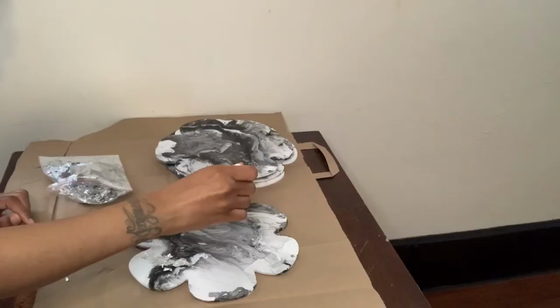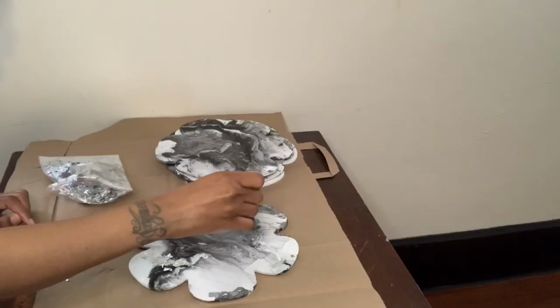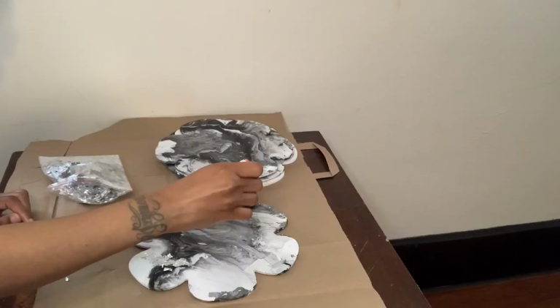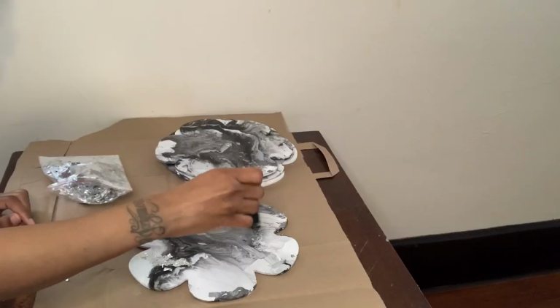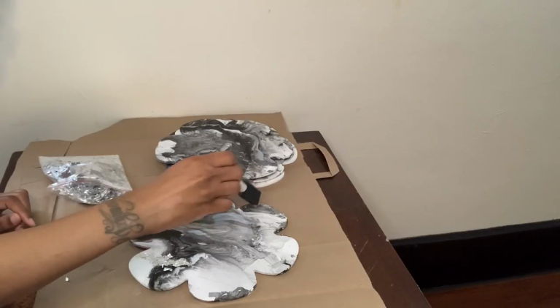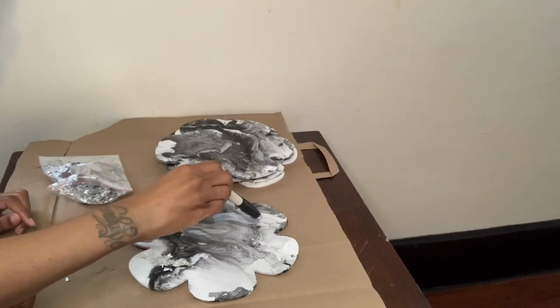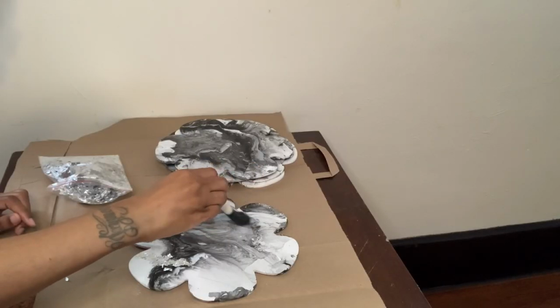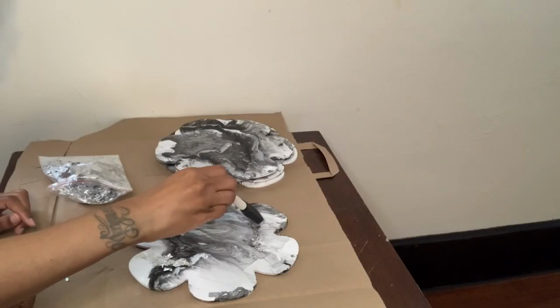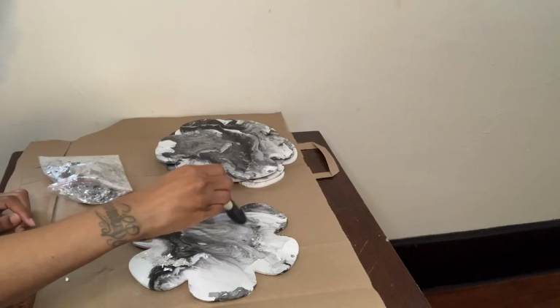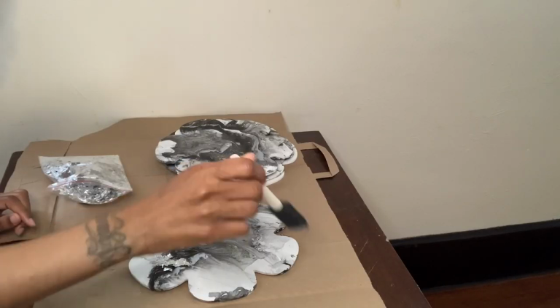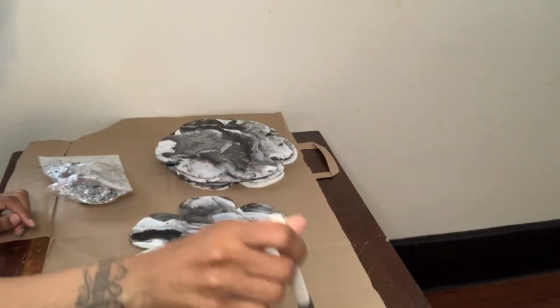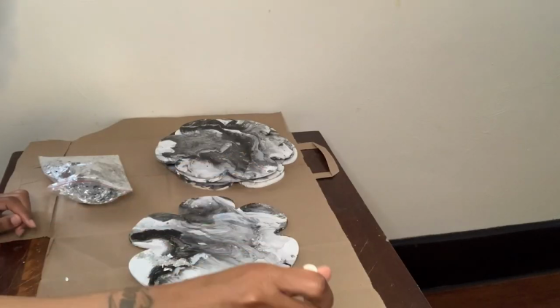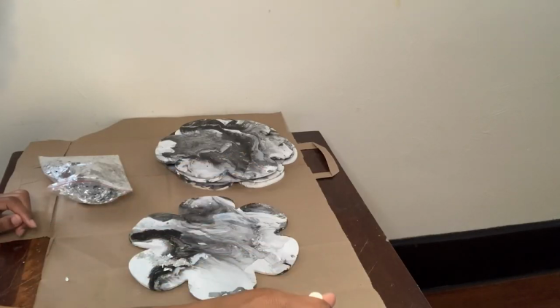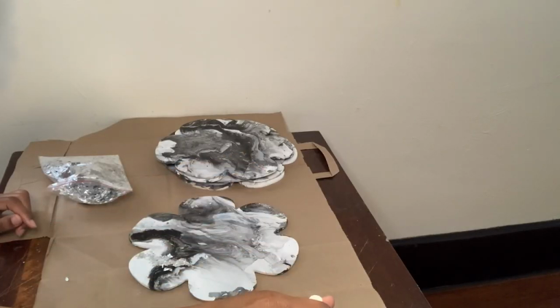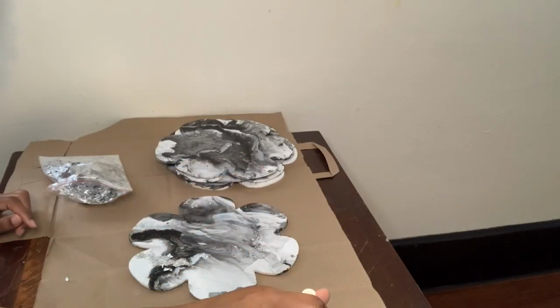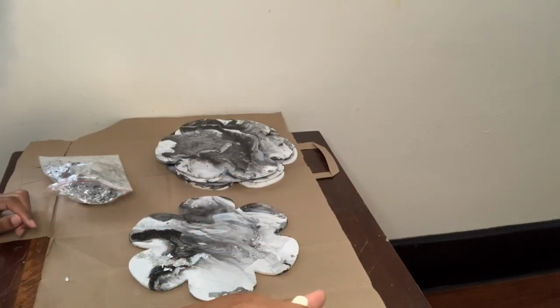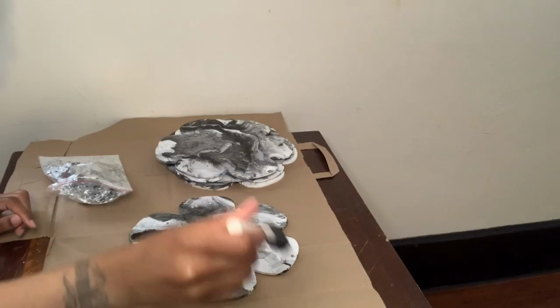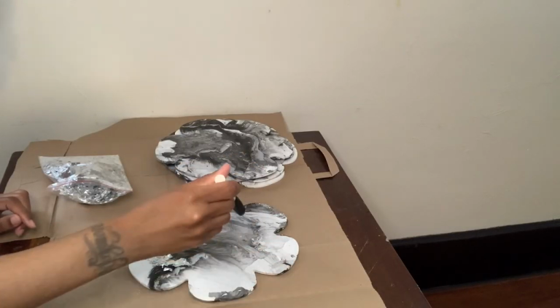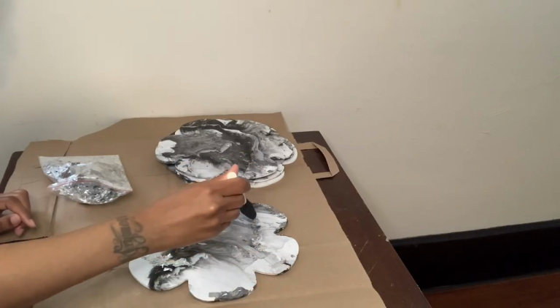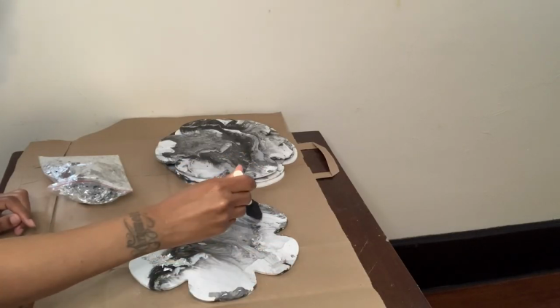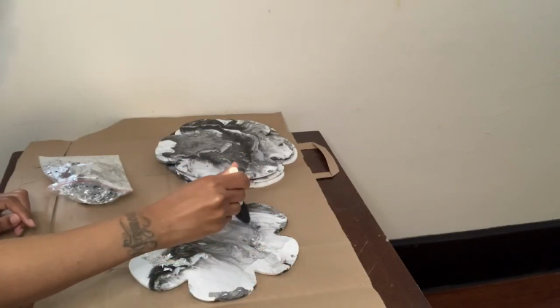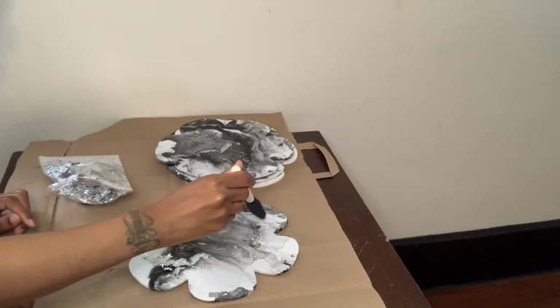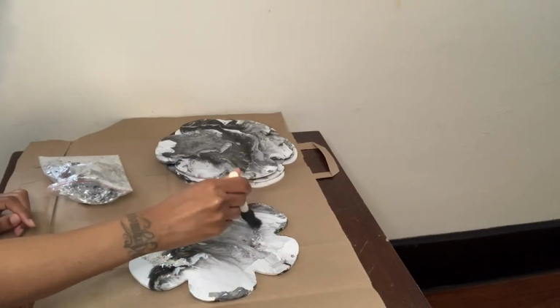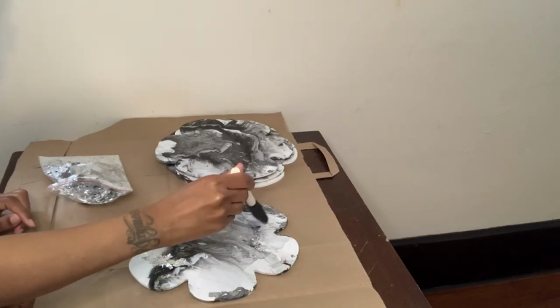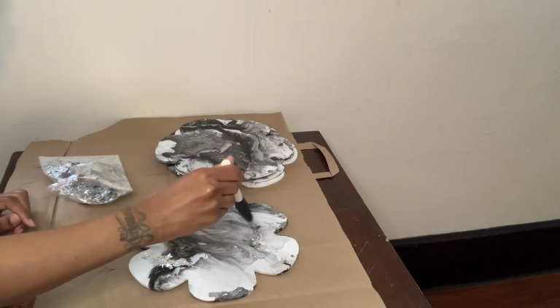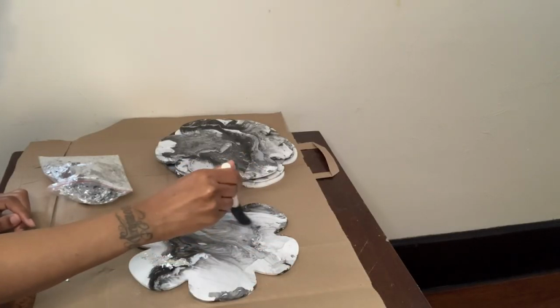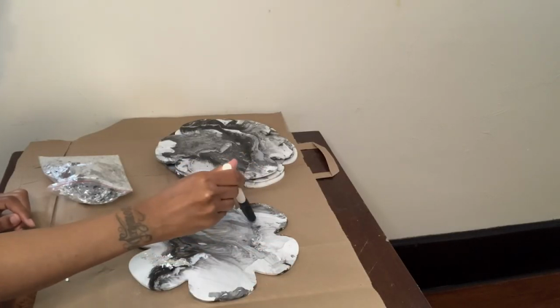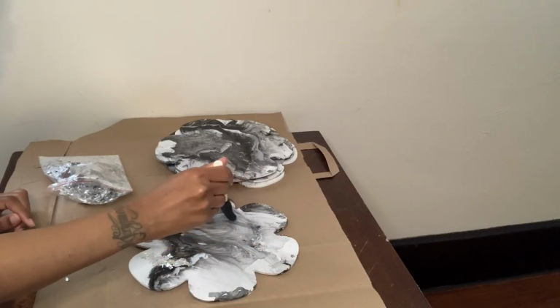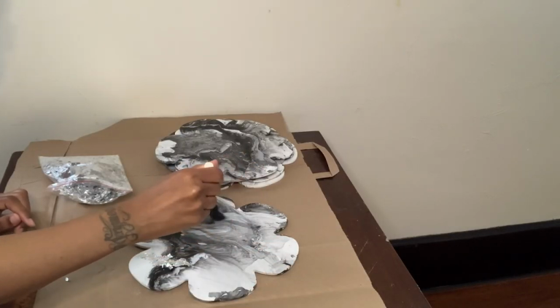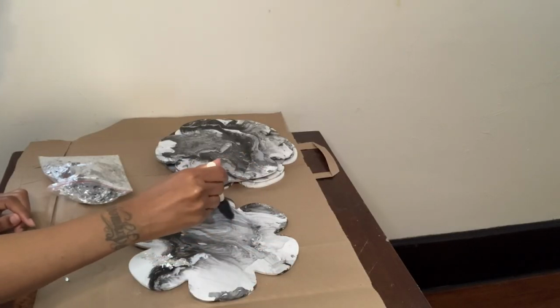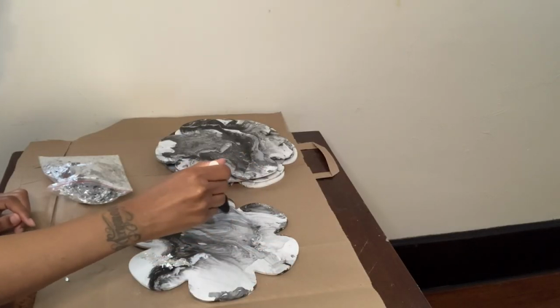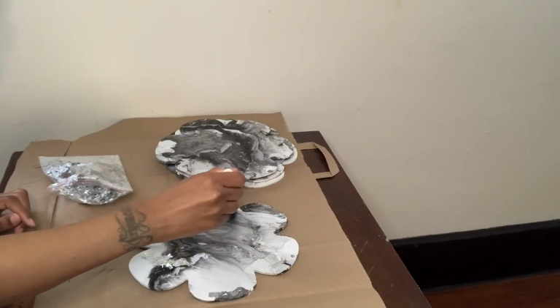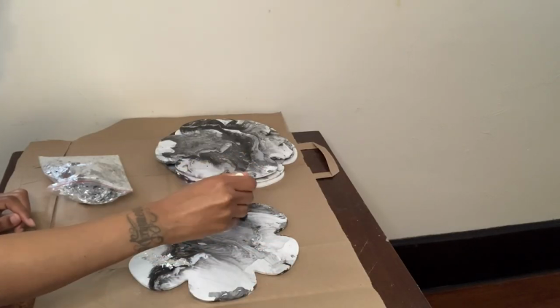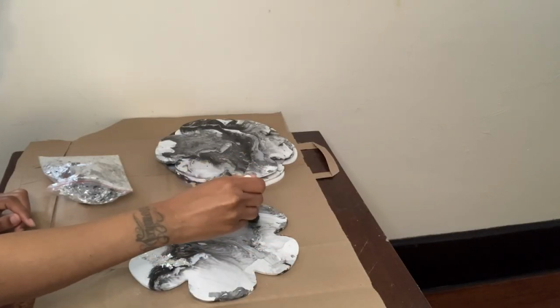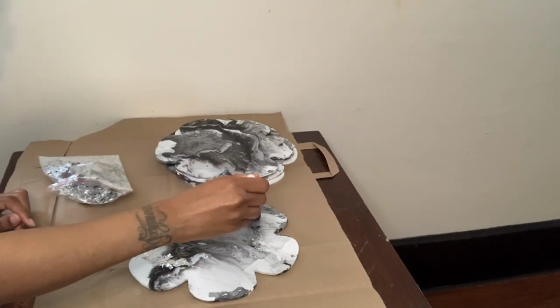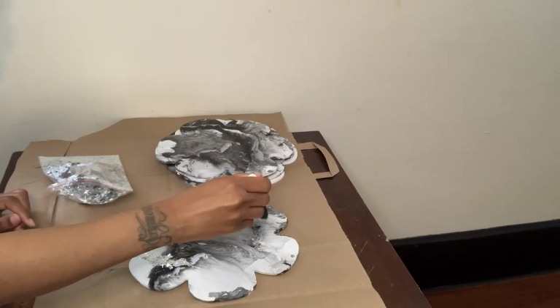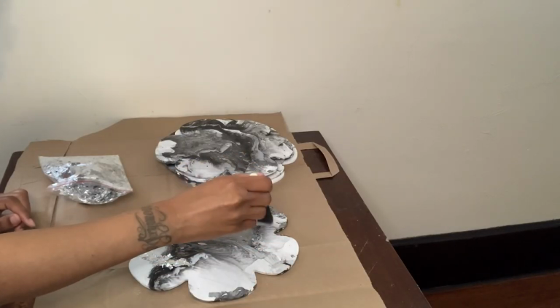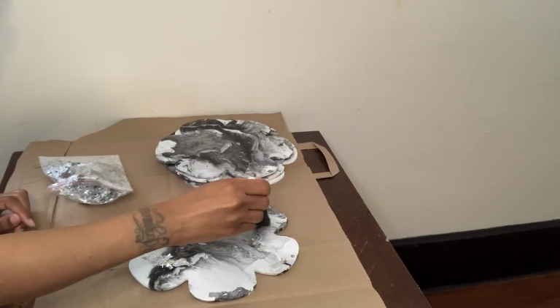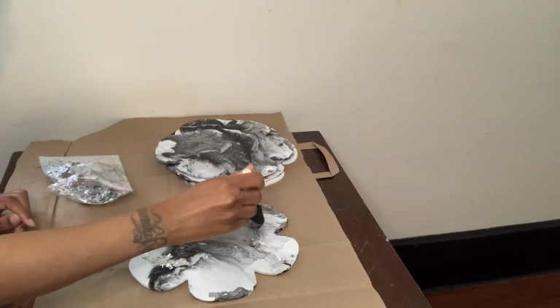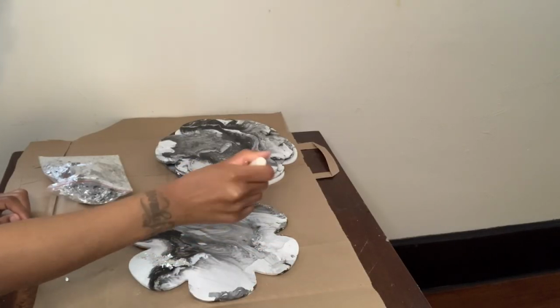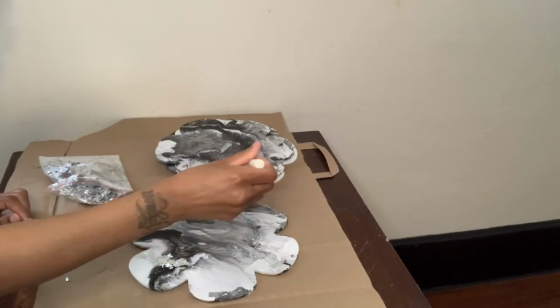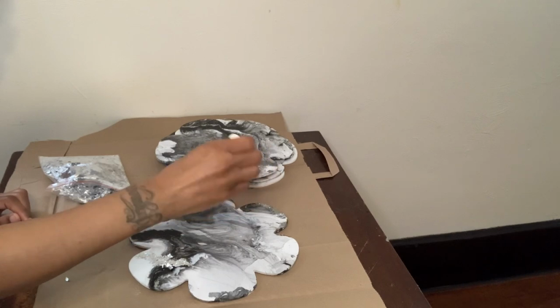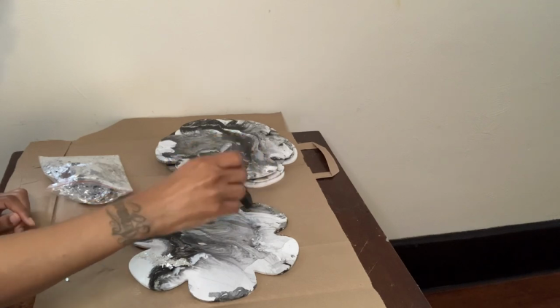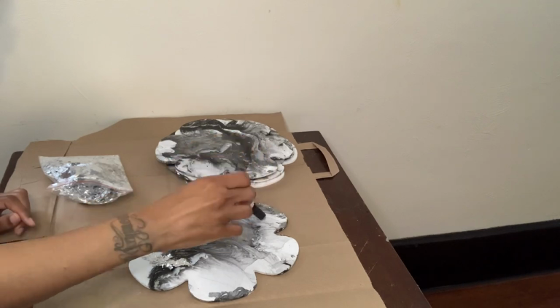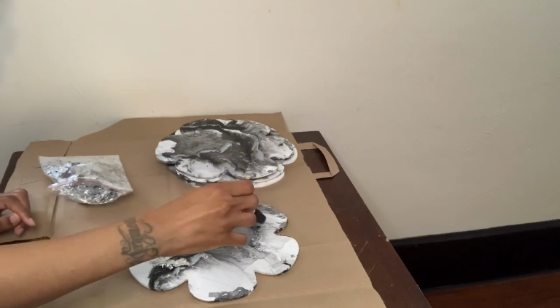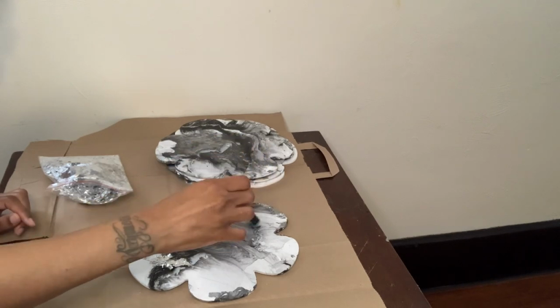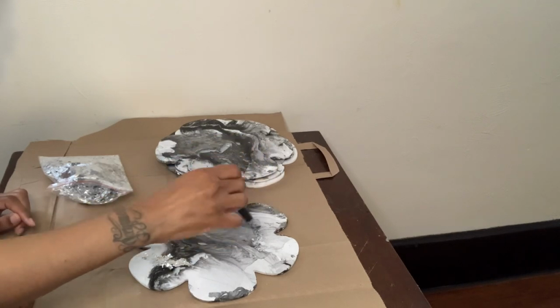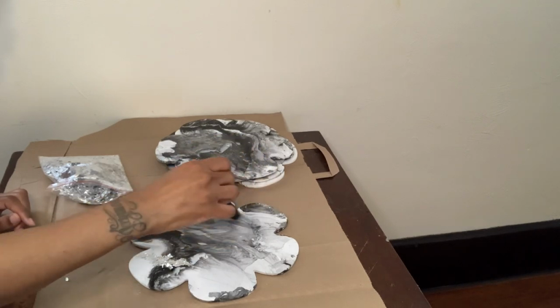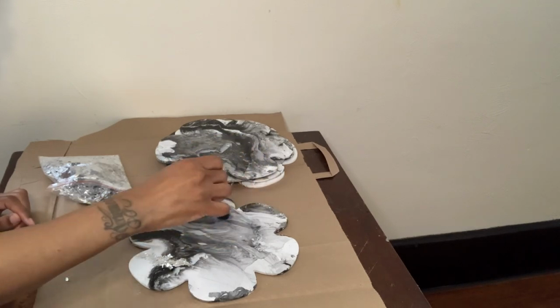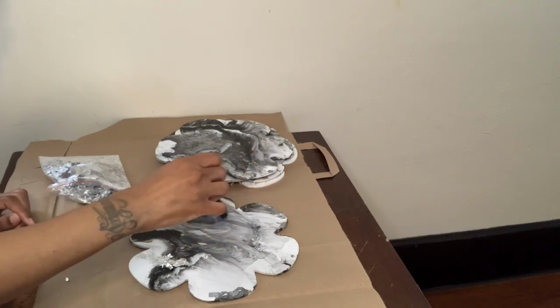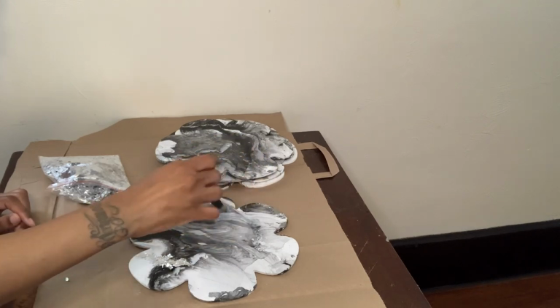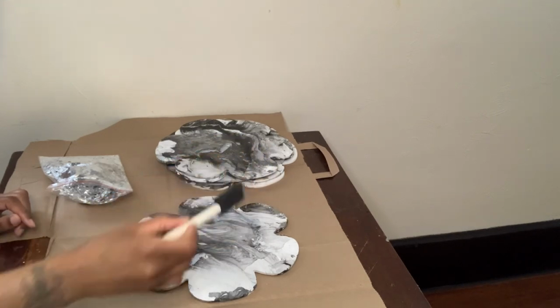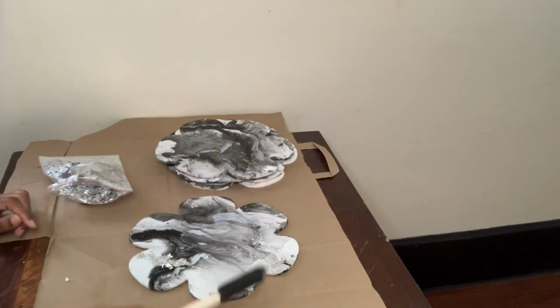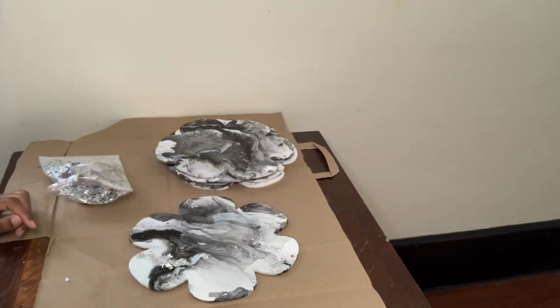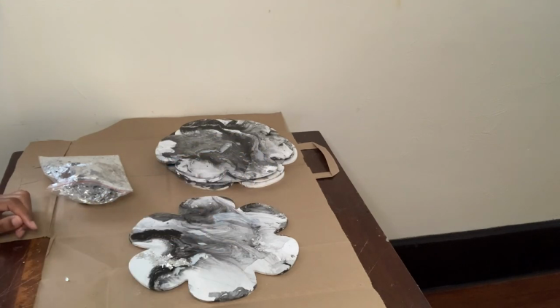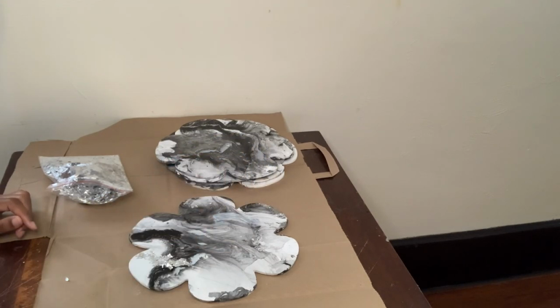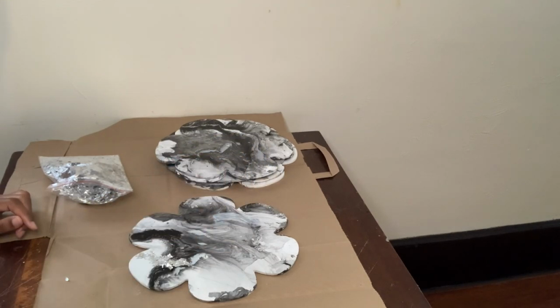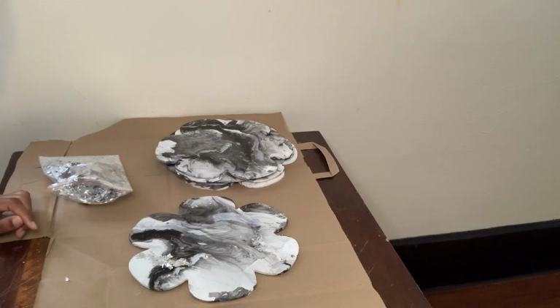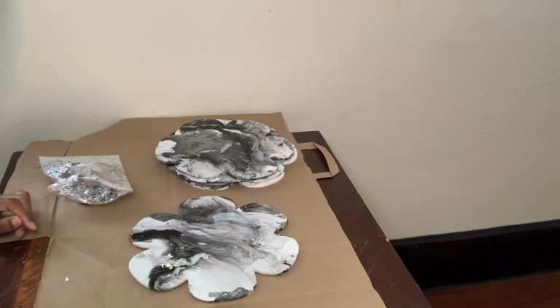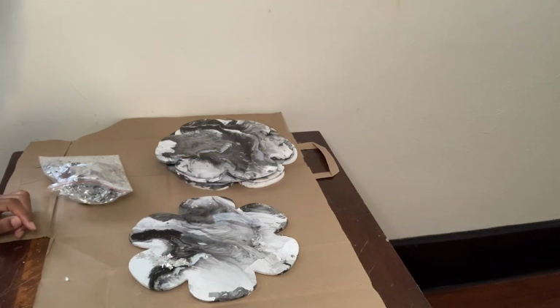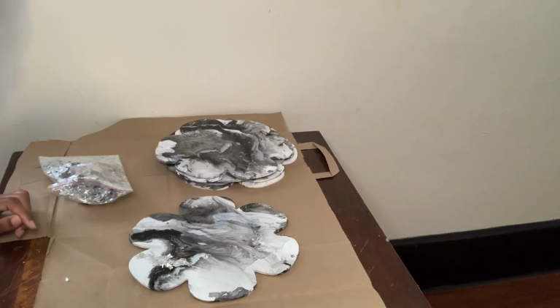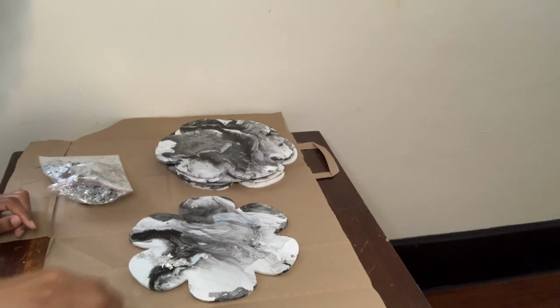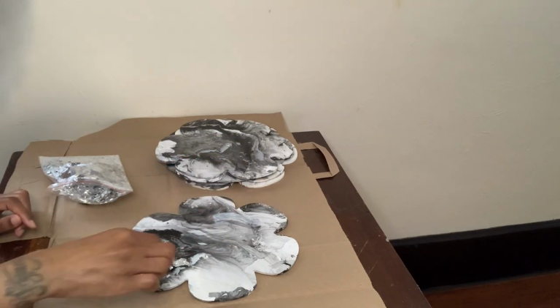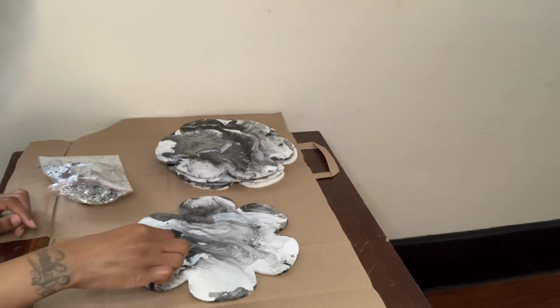I'm going to wait until the Mod Podge dries a little bit, then I'm going to brush the excess flakes off.